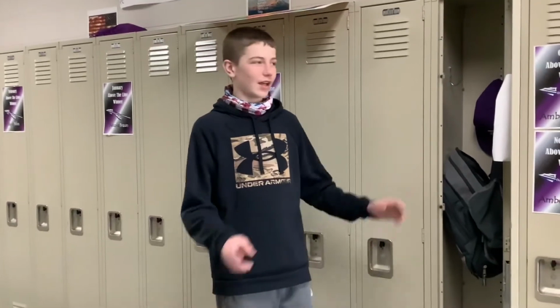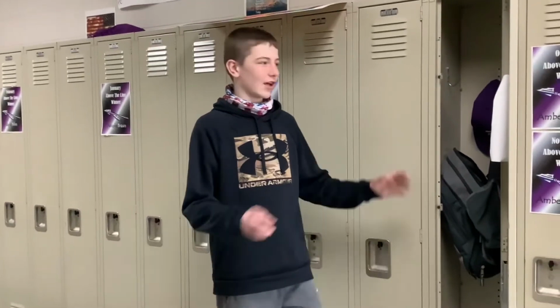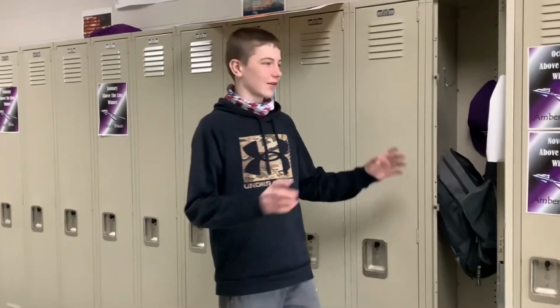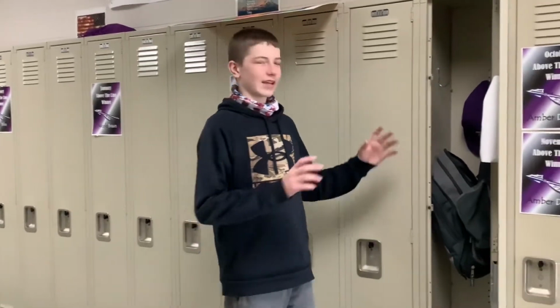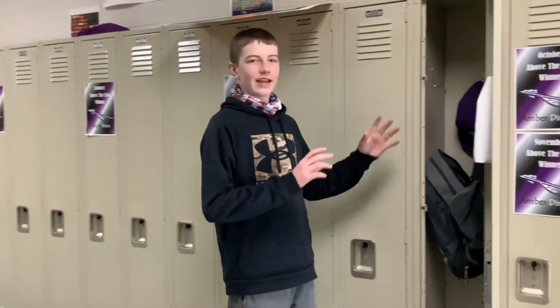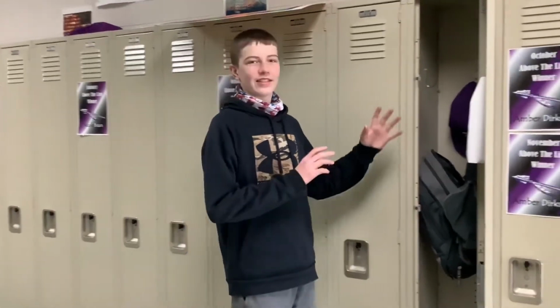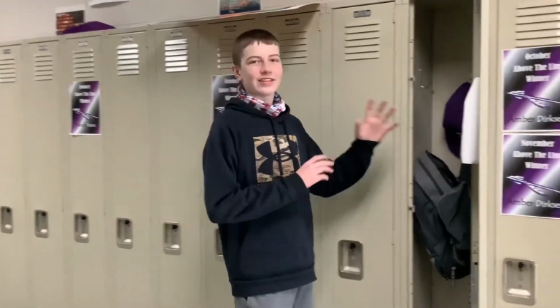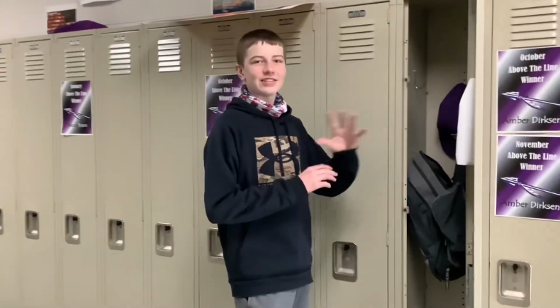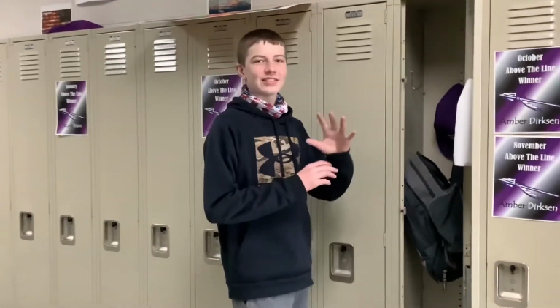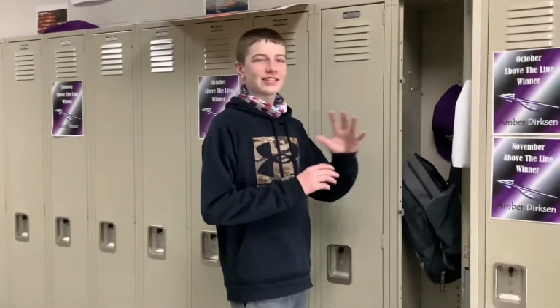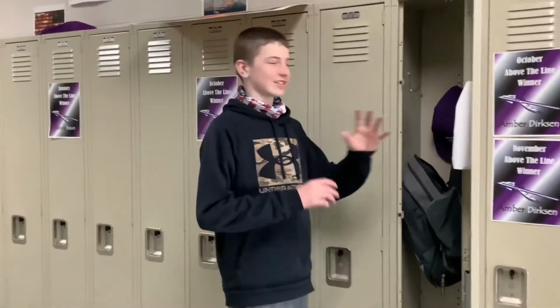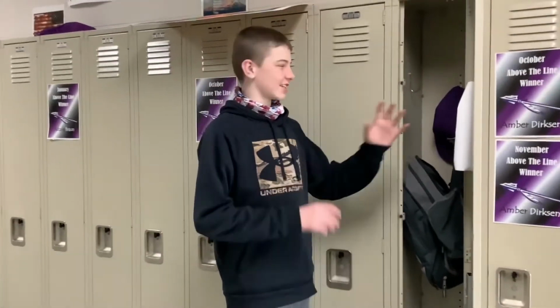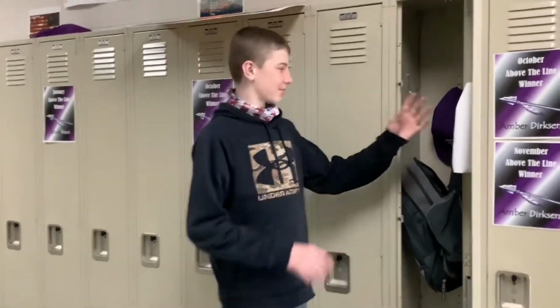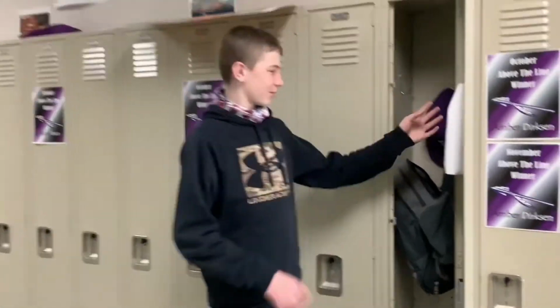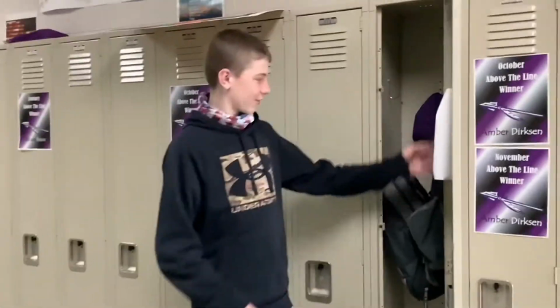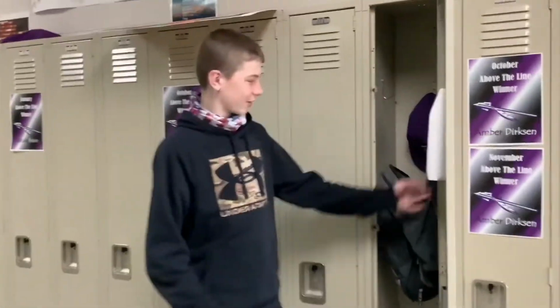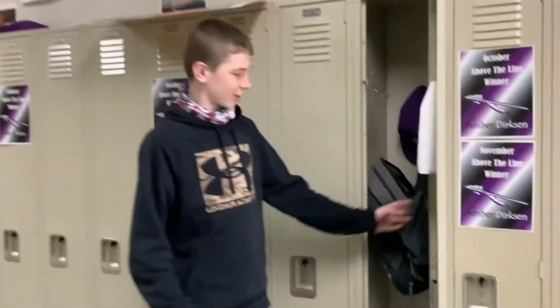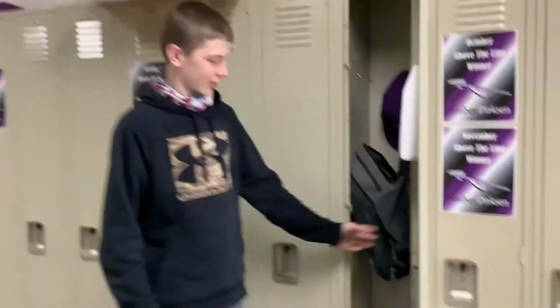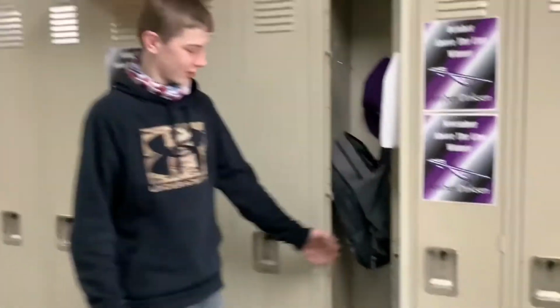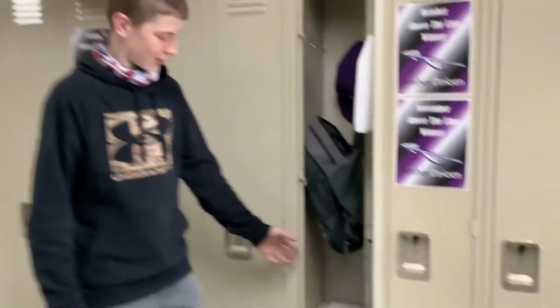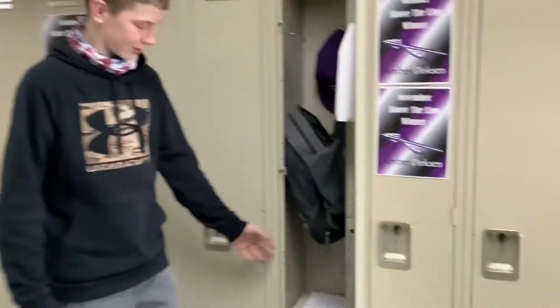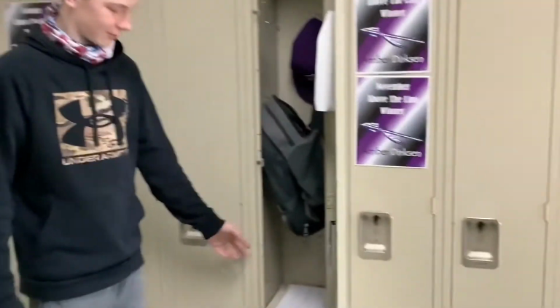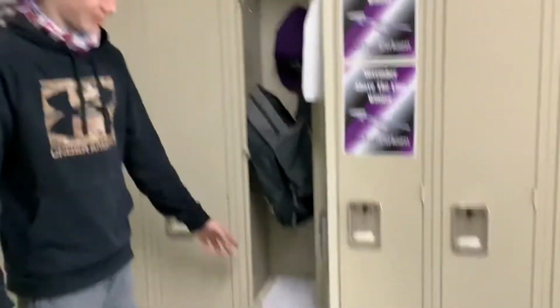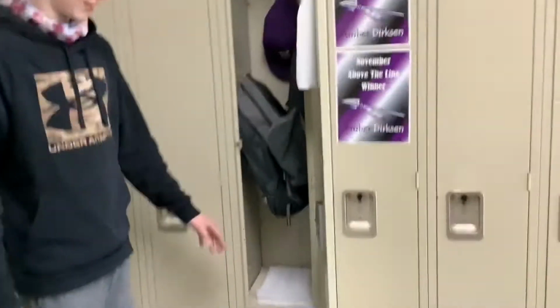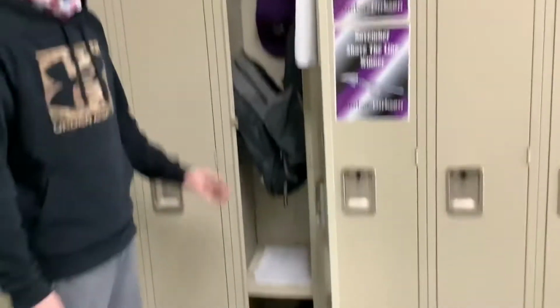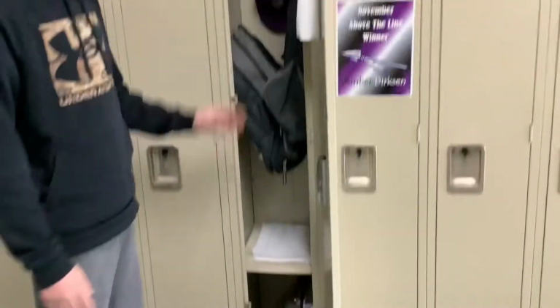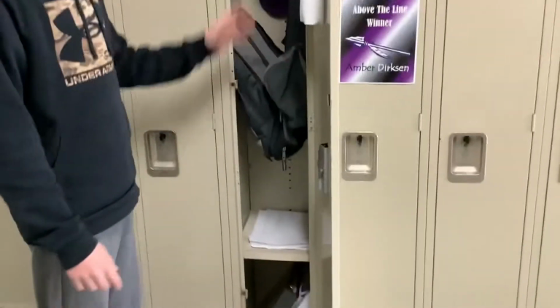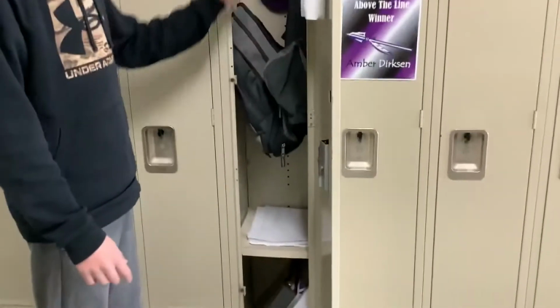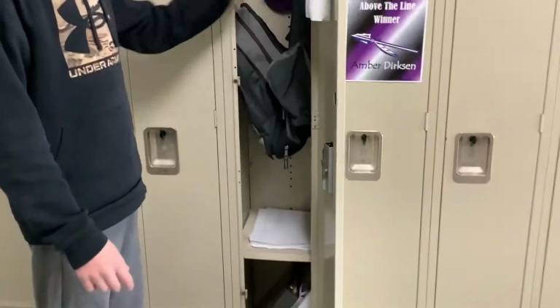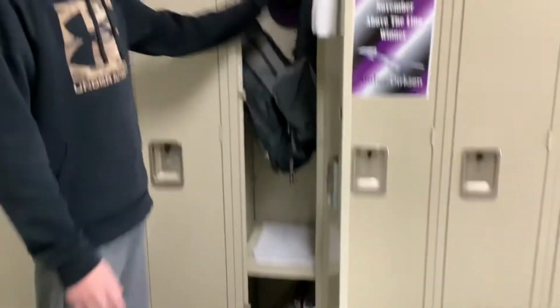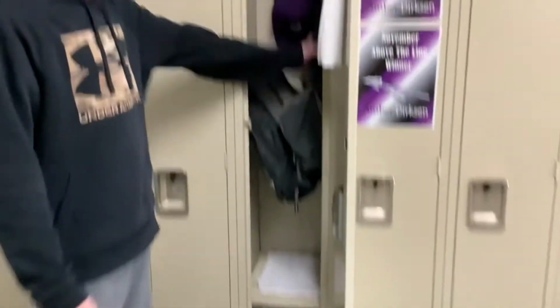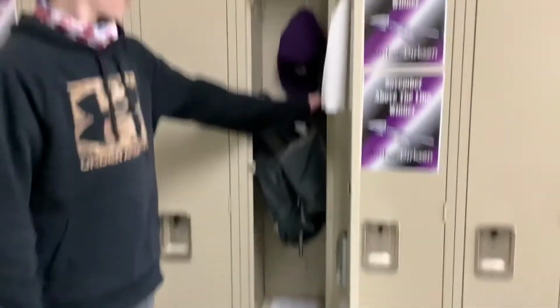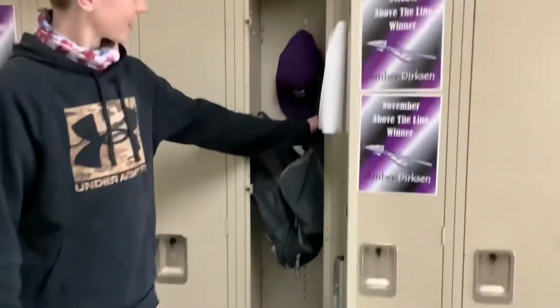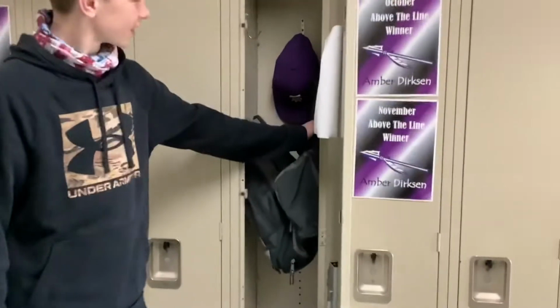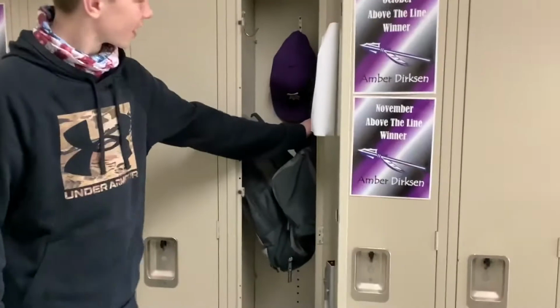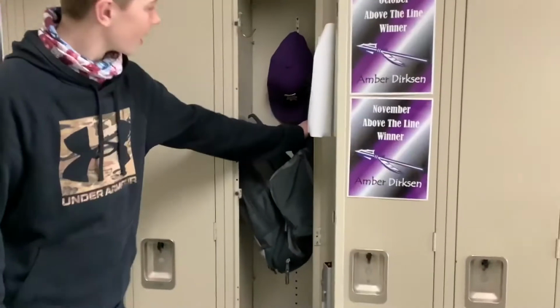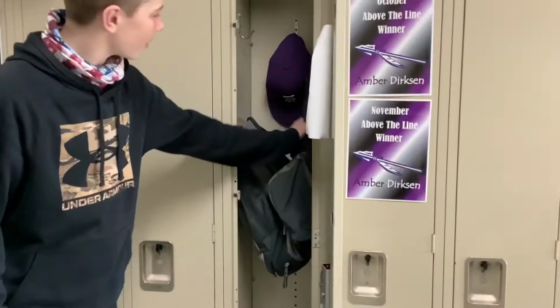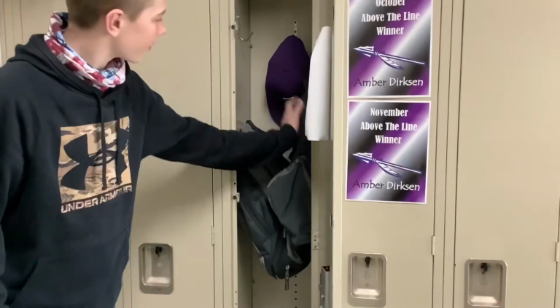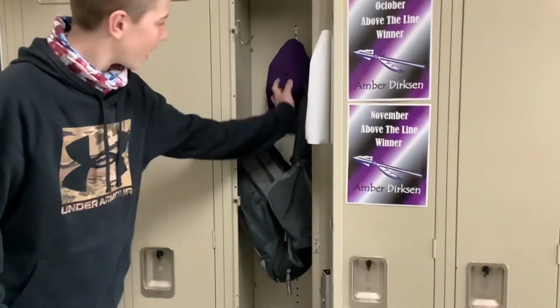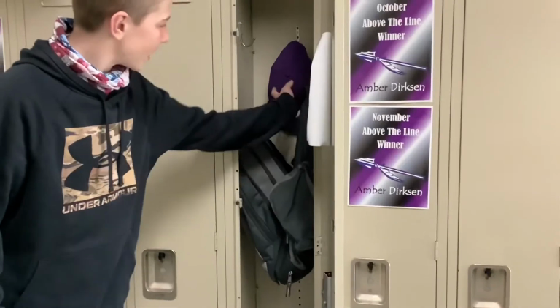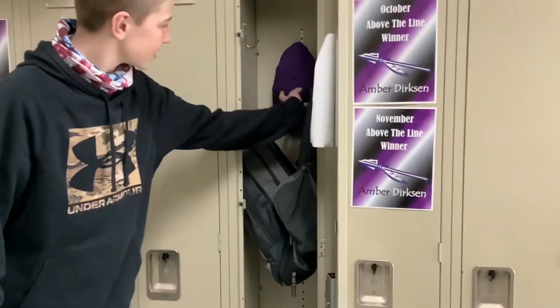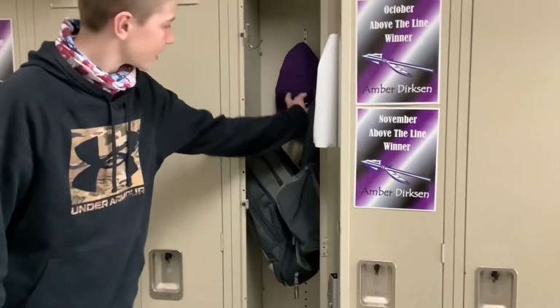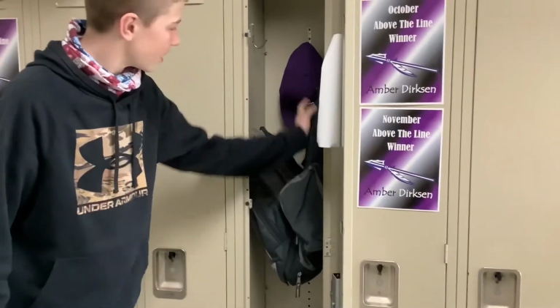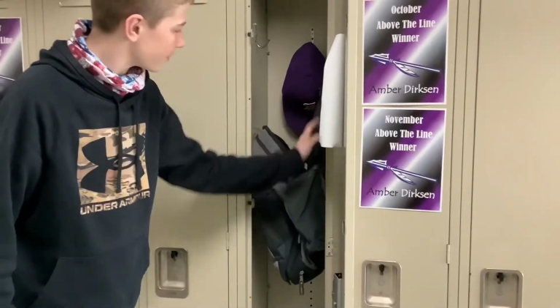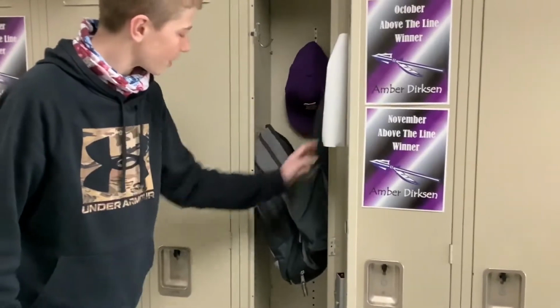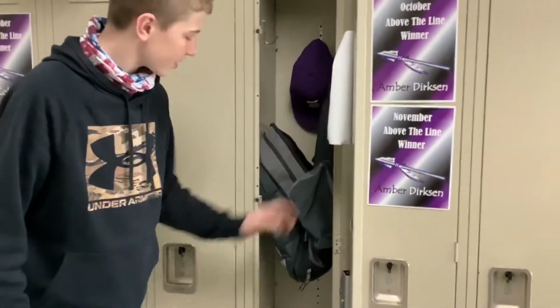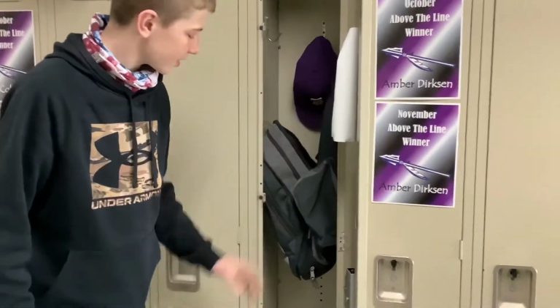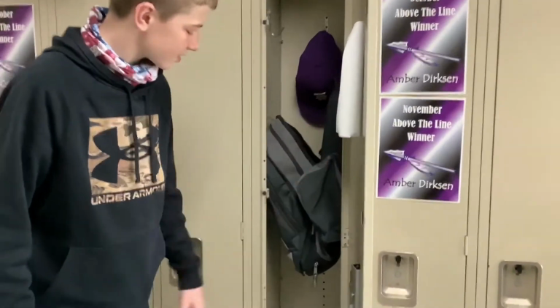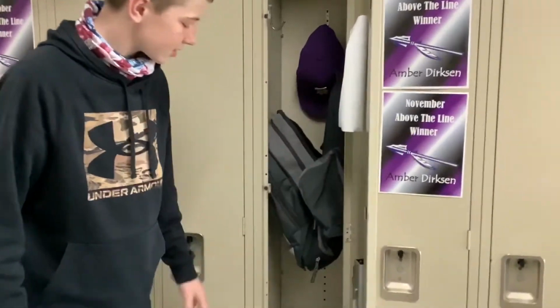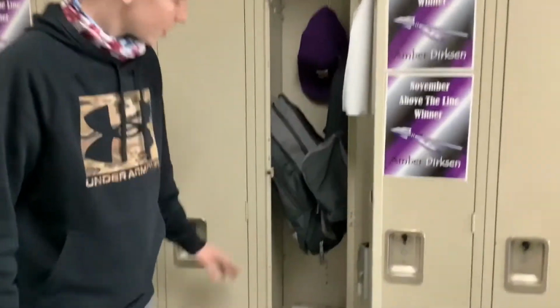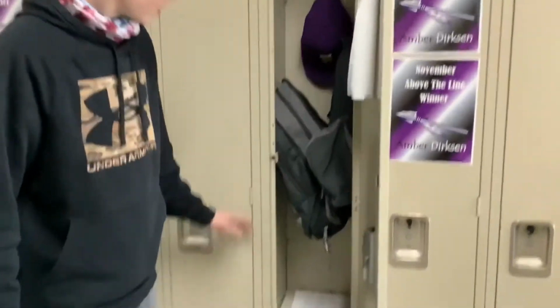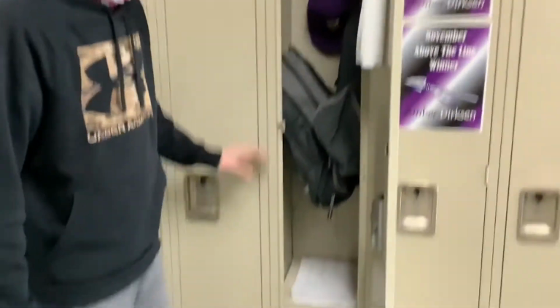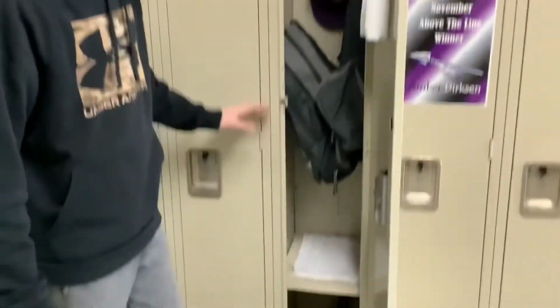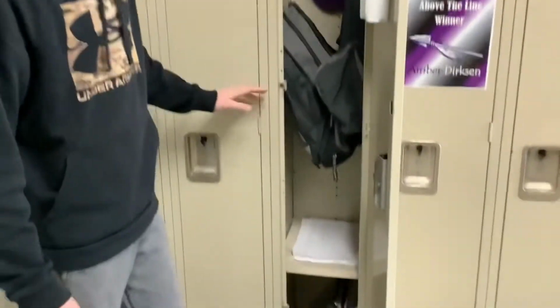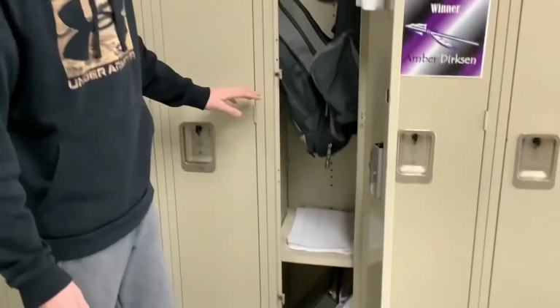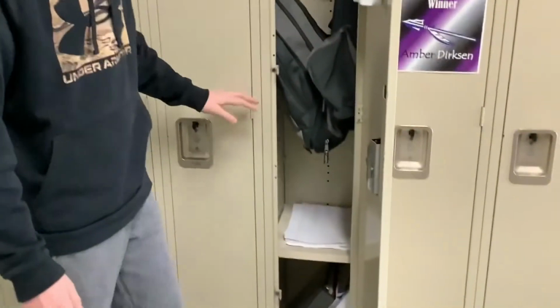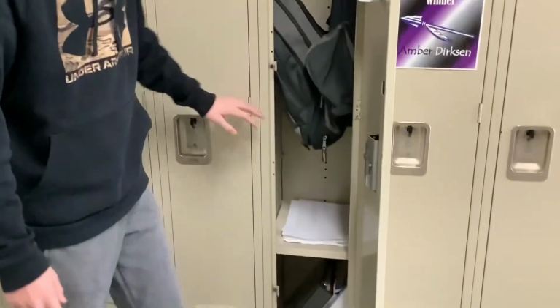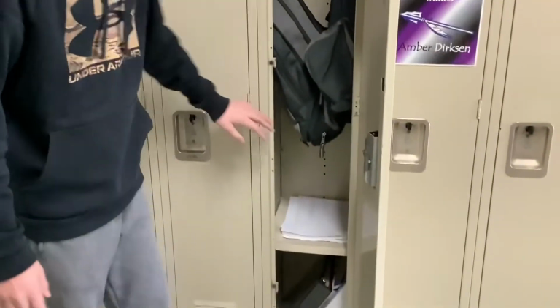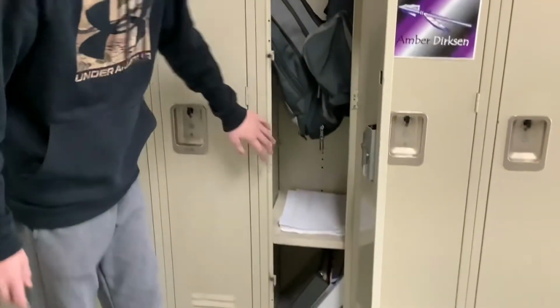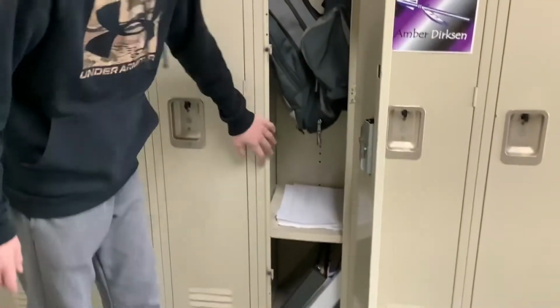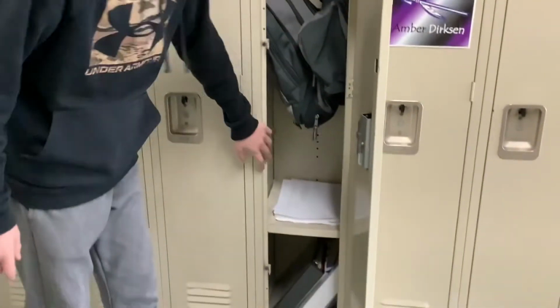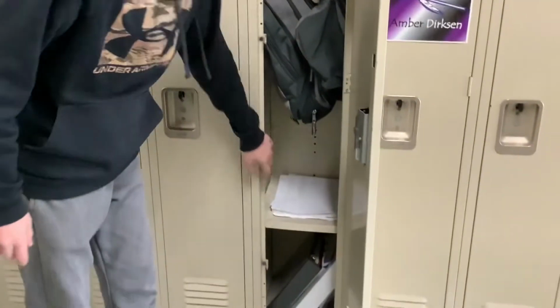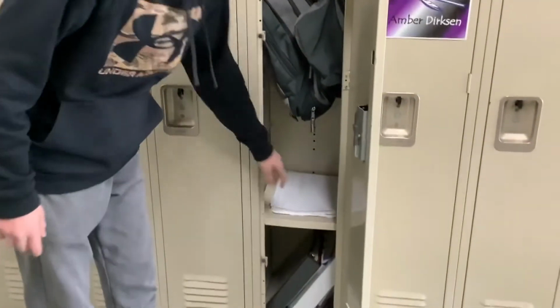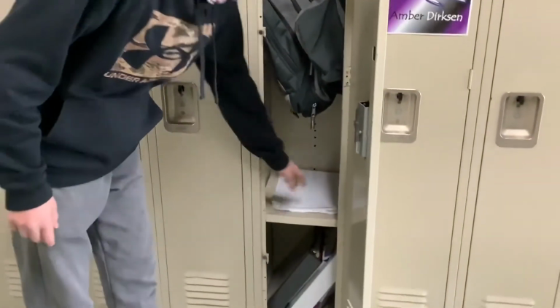This is an example of a good locker because the backpack's hanging up, the hat's hanging up, nothing's unorganized.